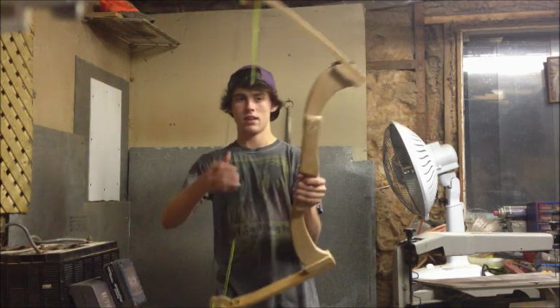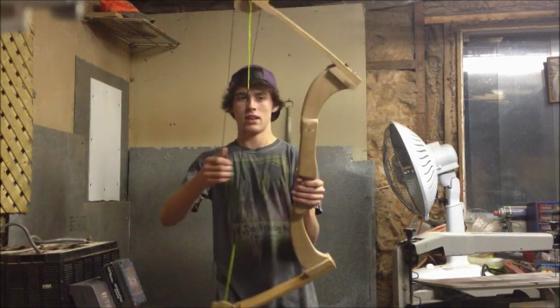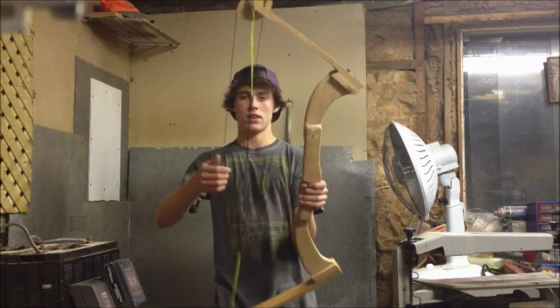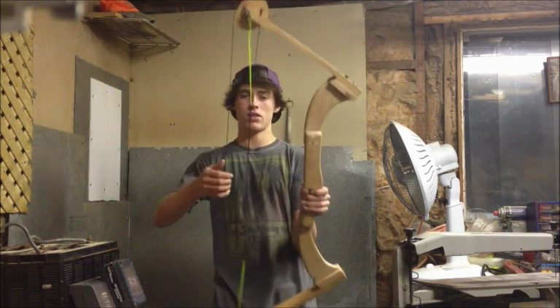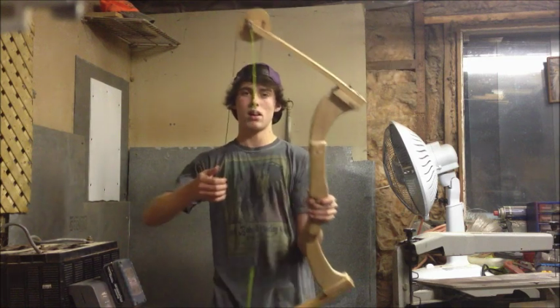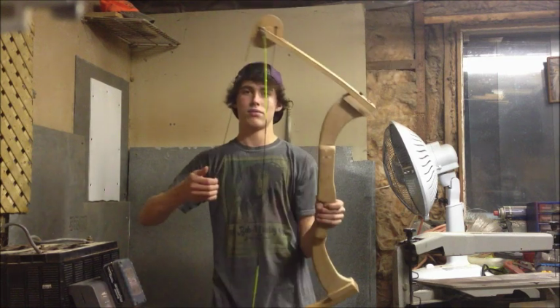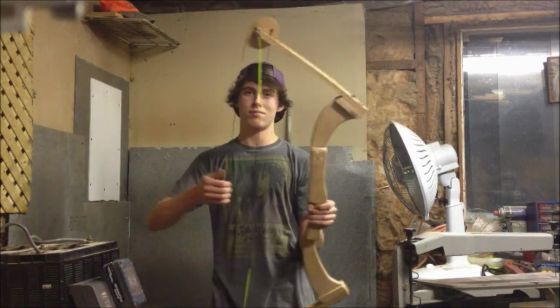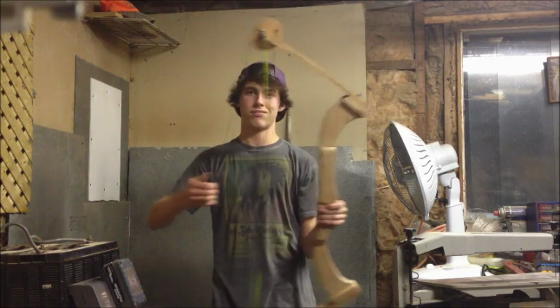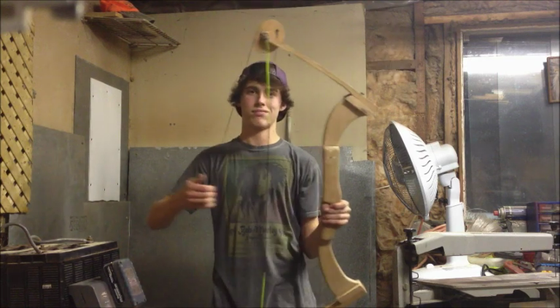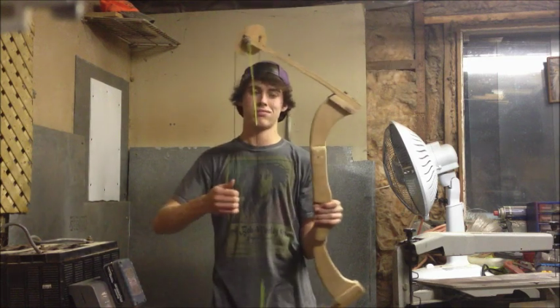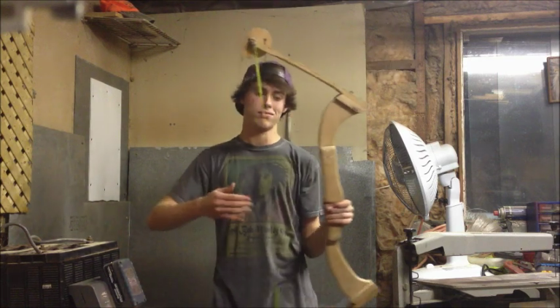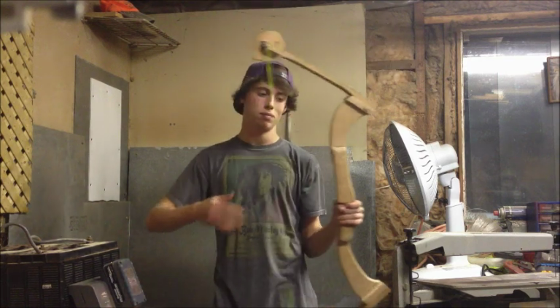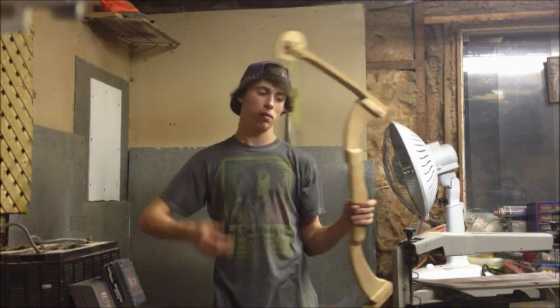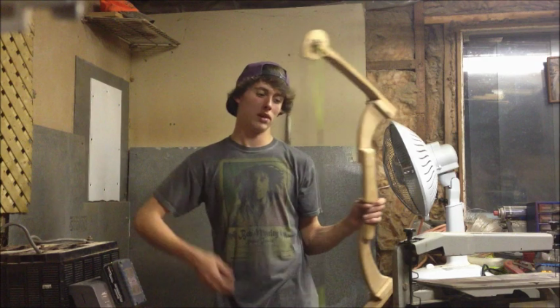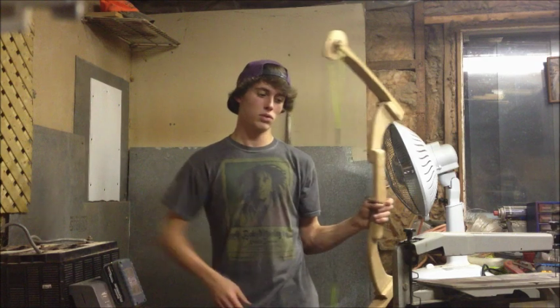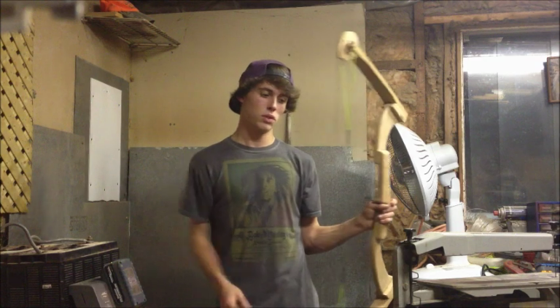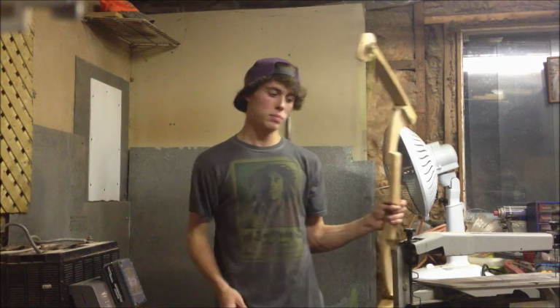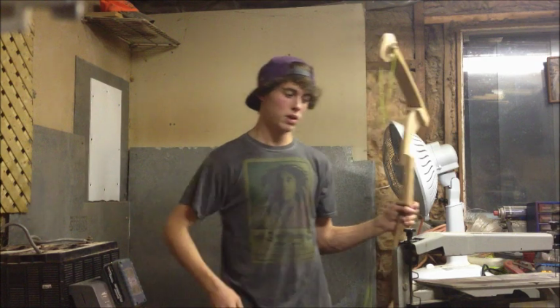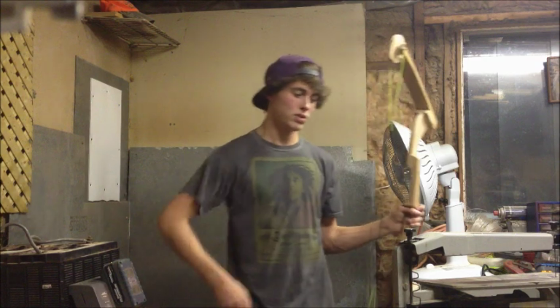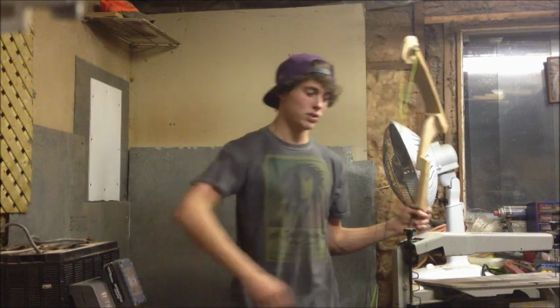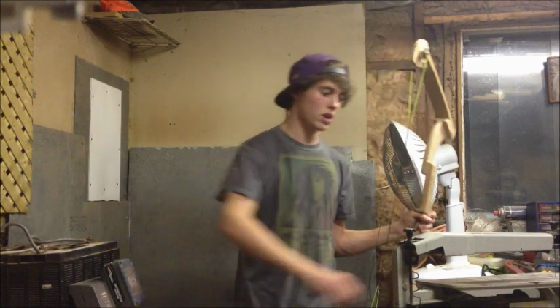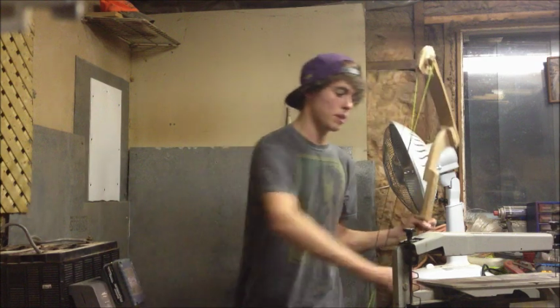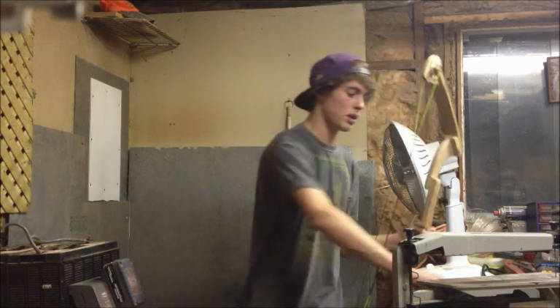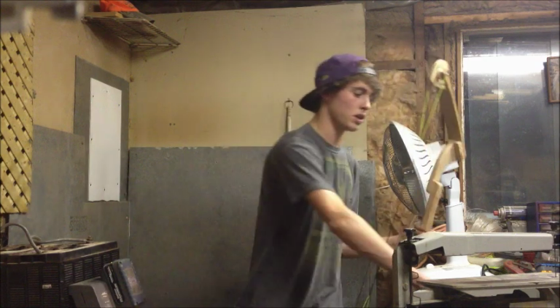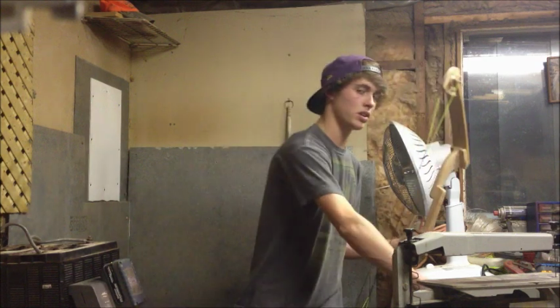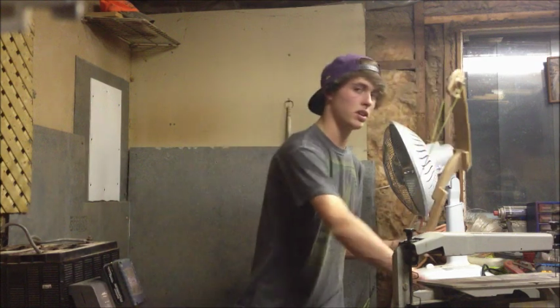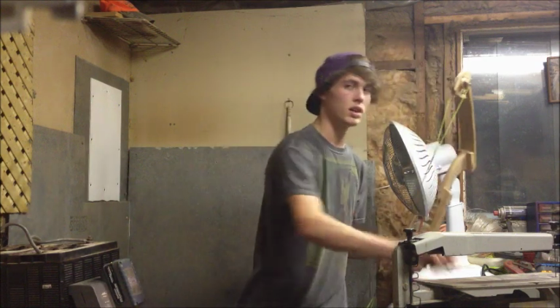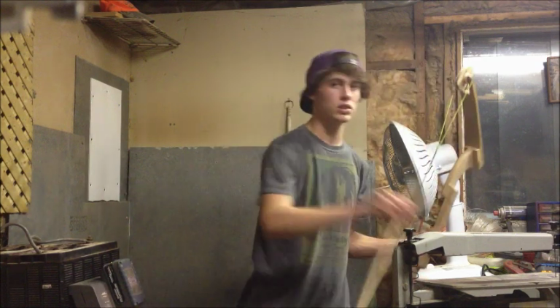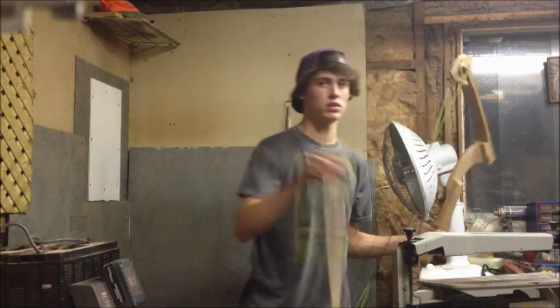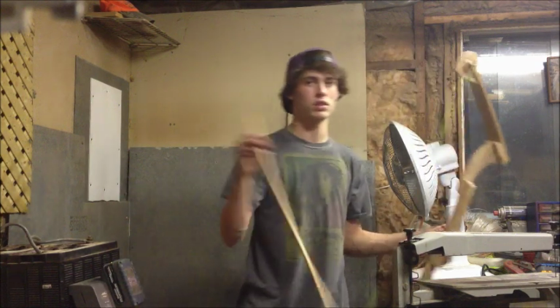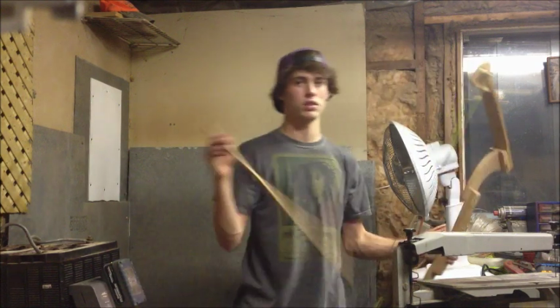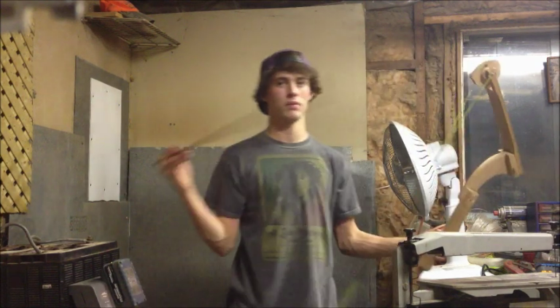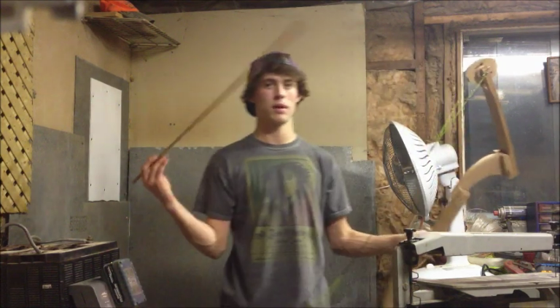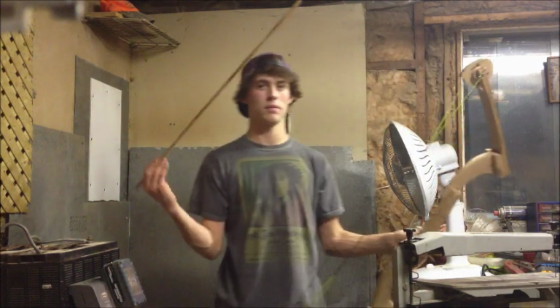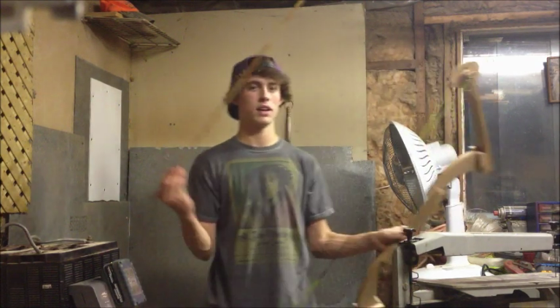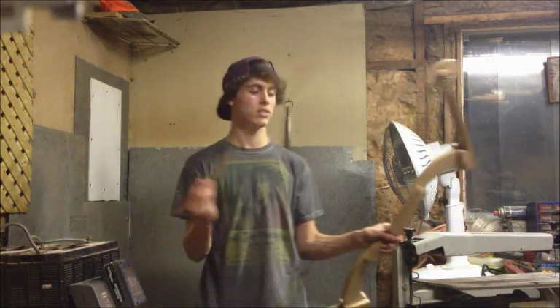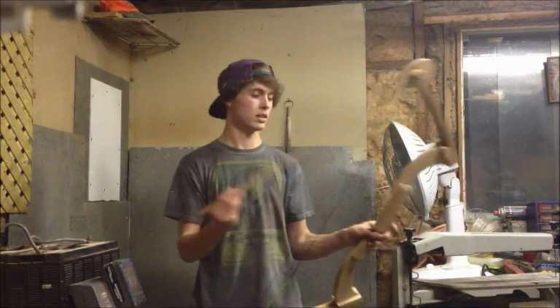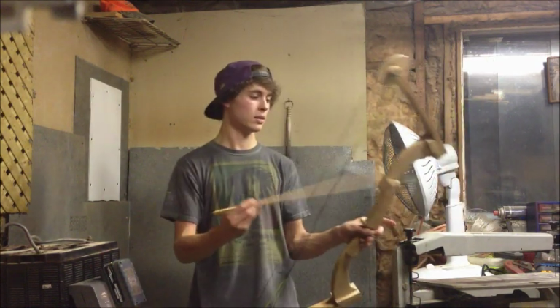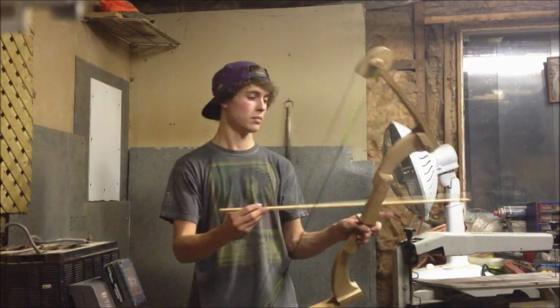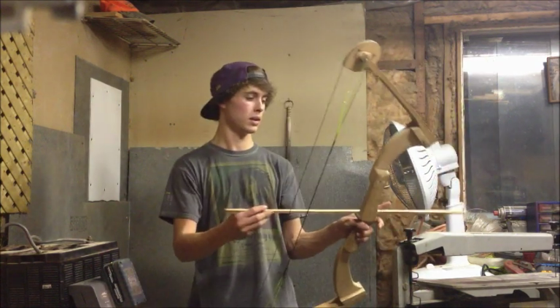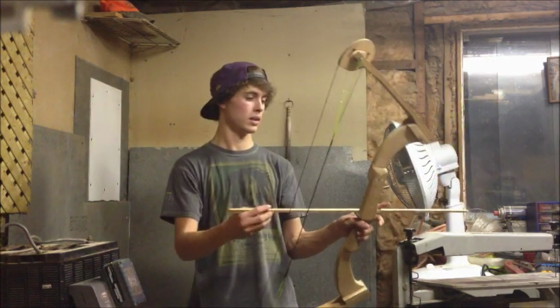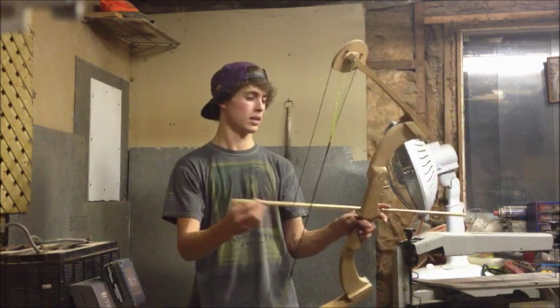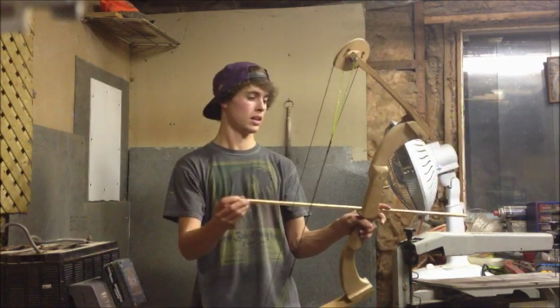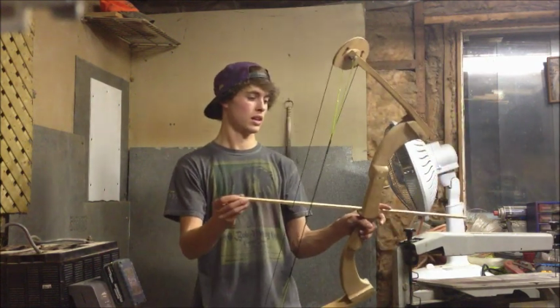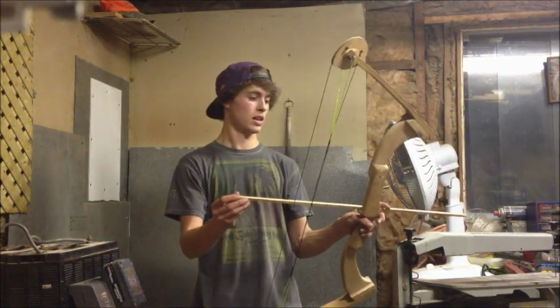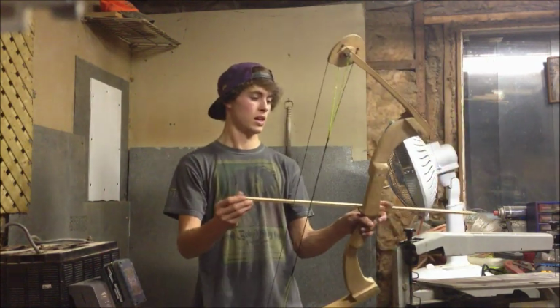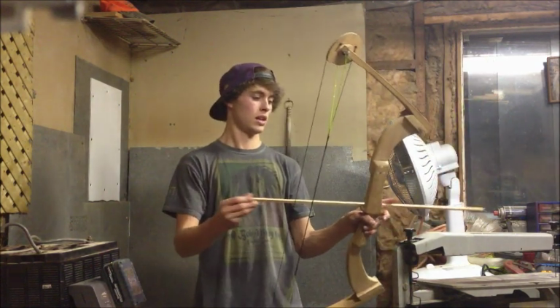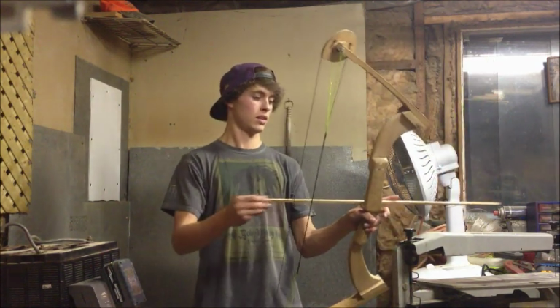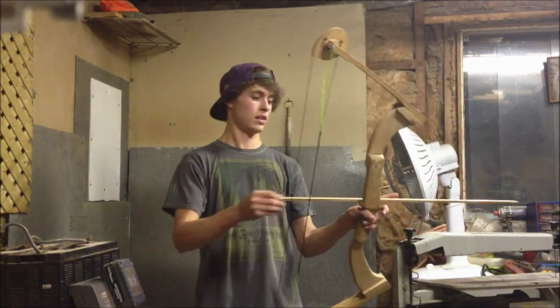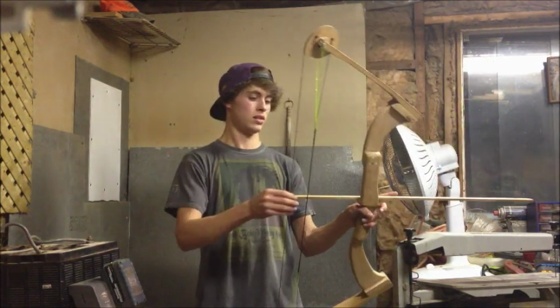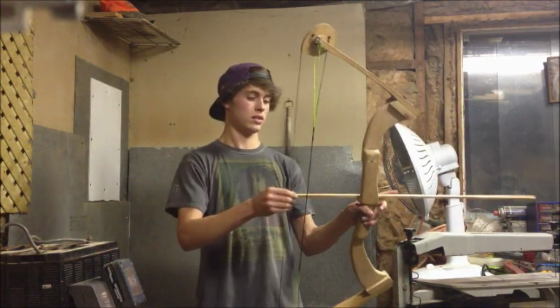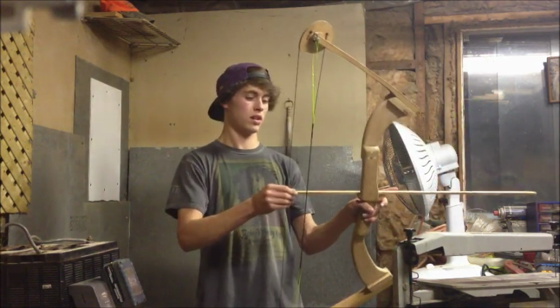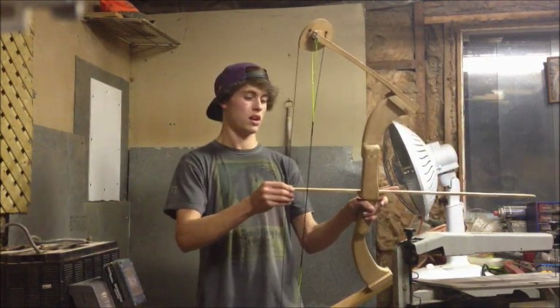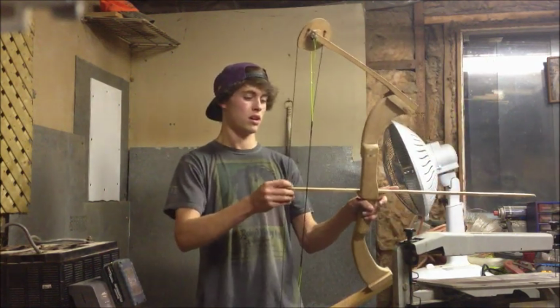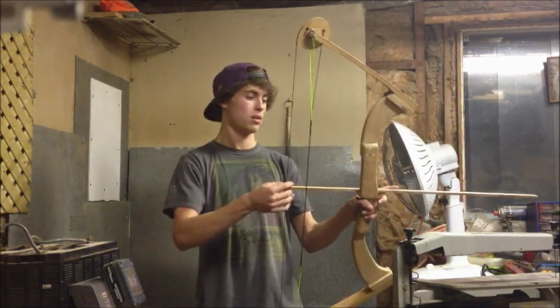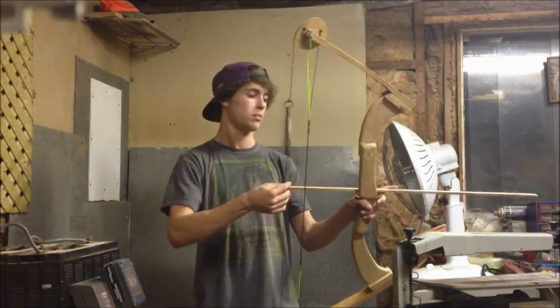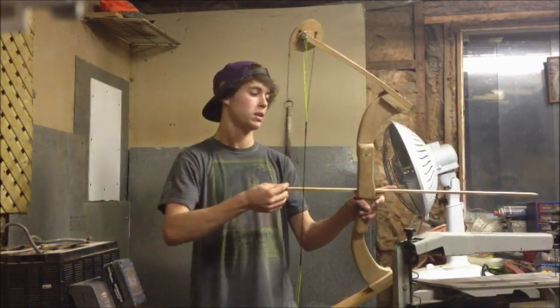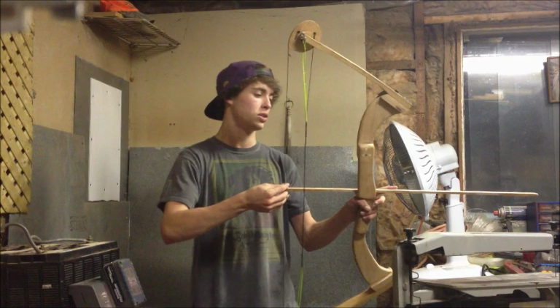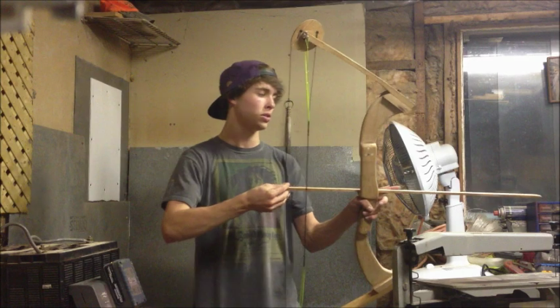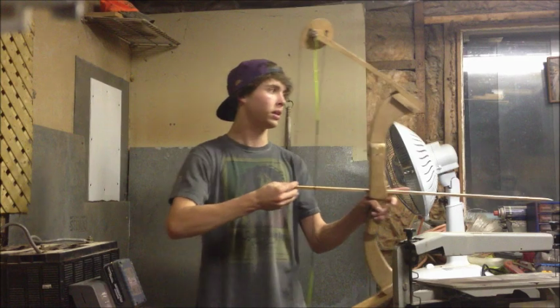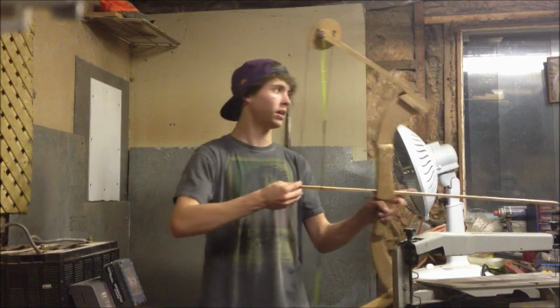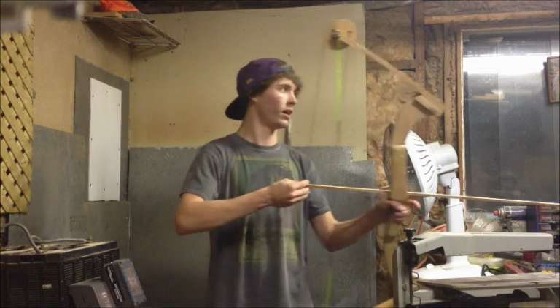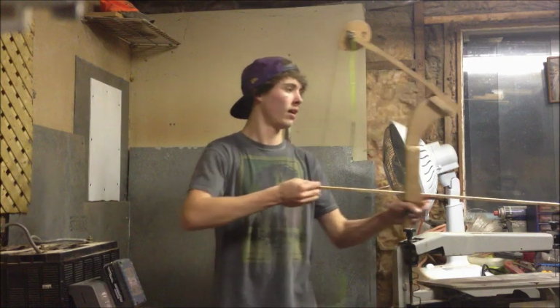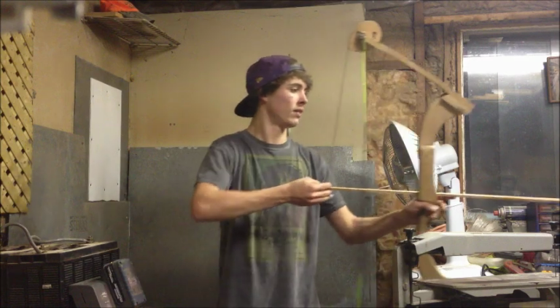It's got maybe a 20-pound draw — I'm not sure, I'm just guessing. This is me shooting it right now.